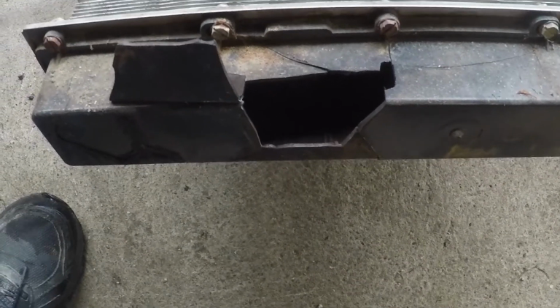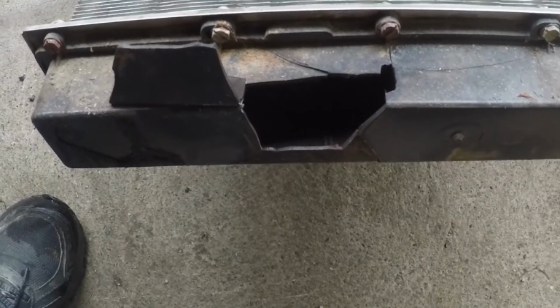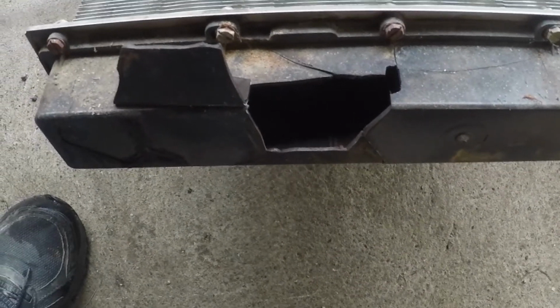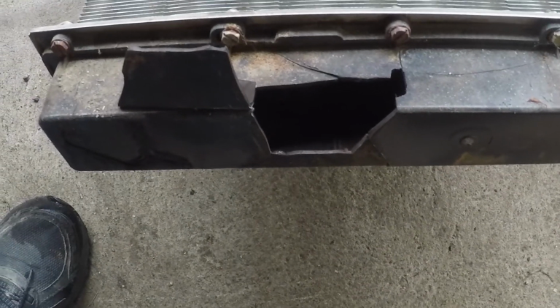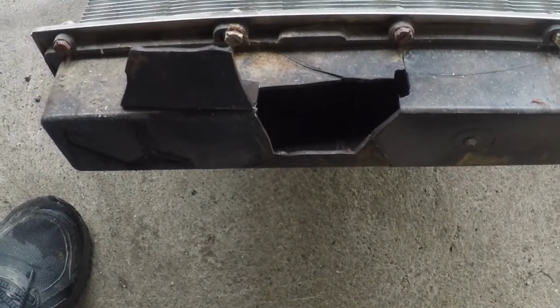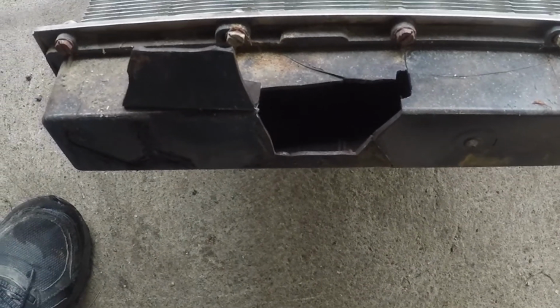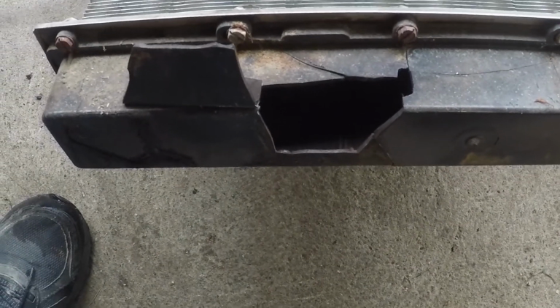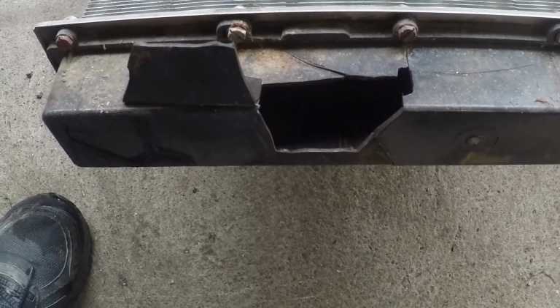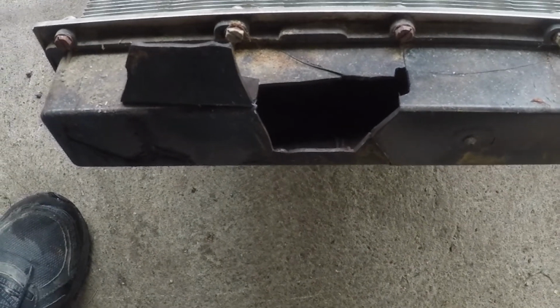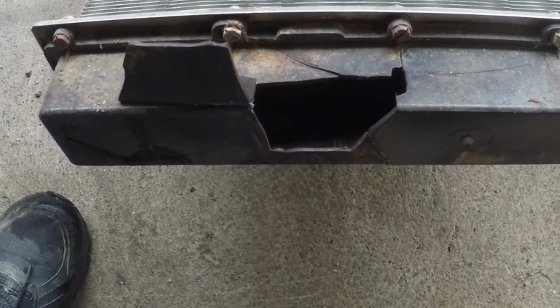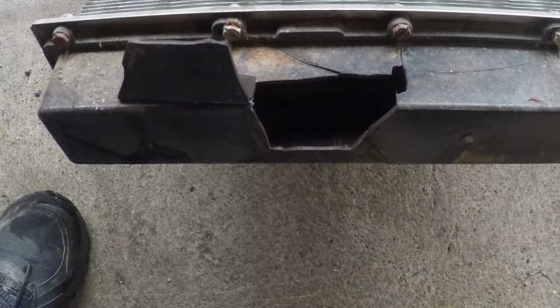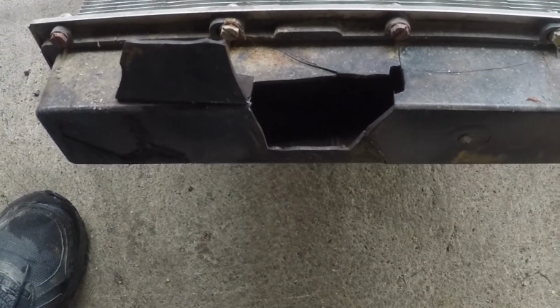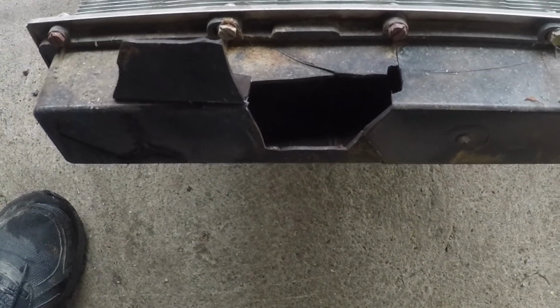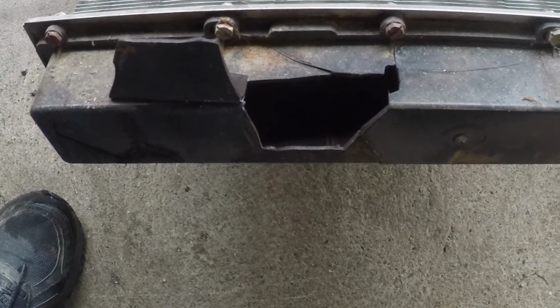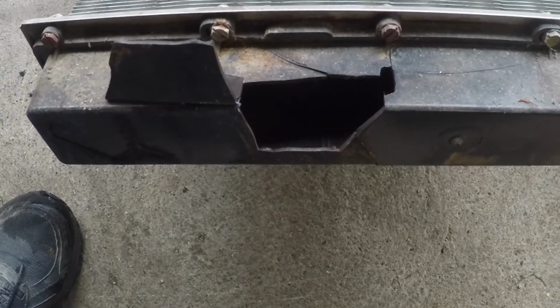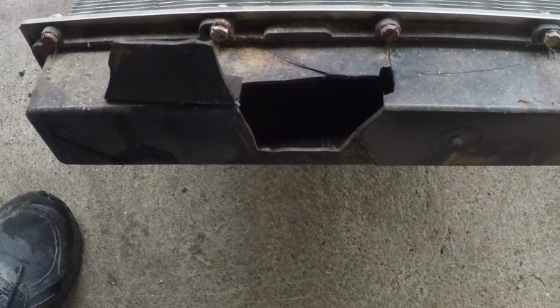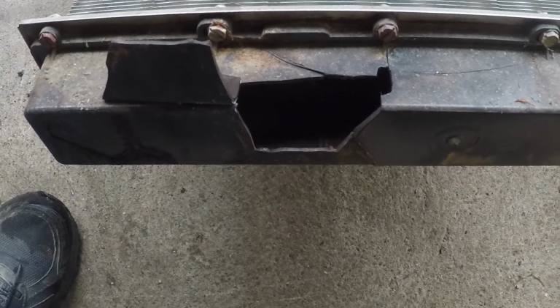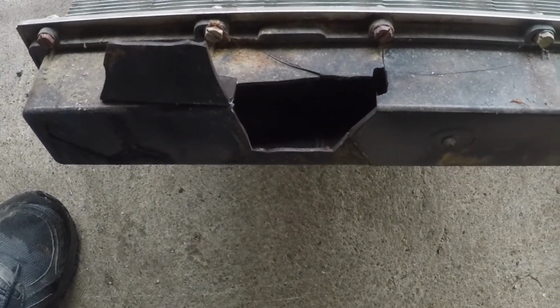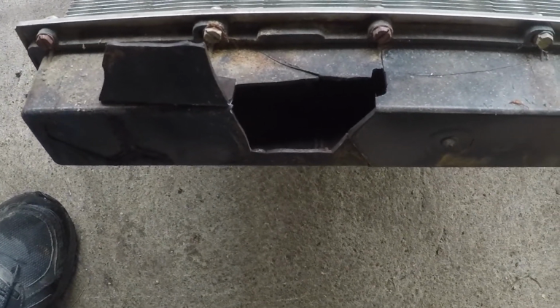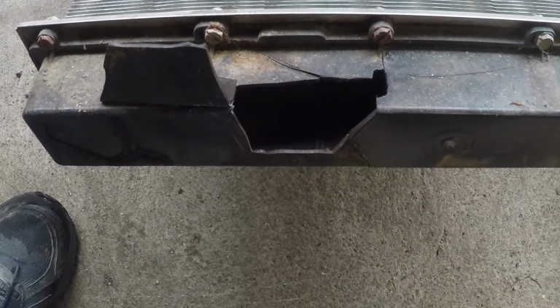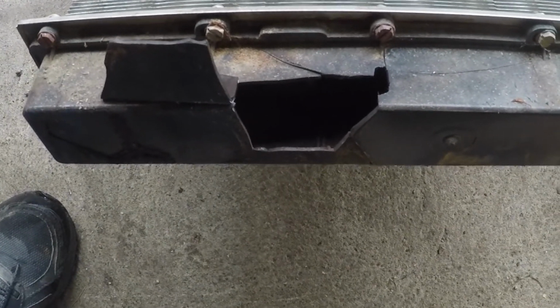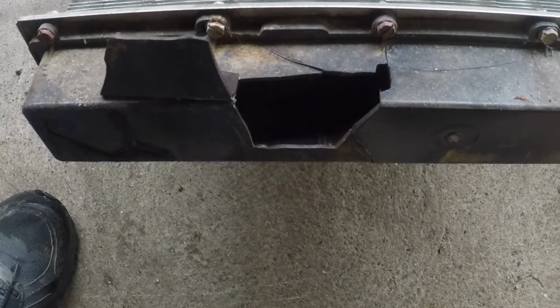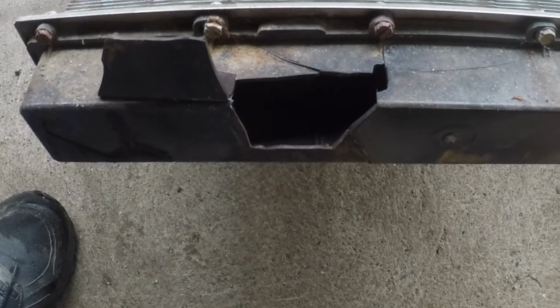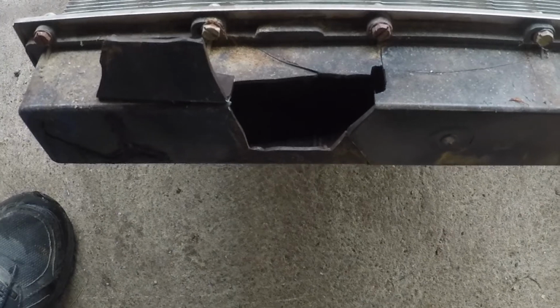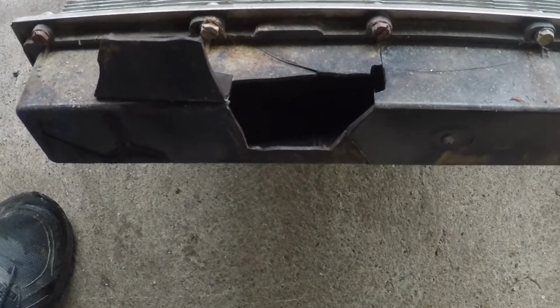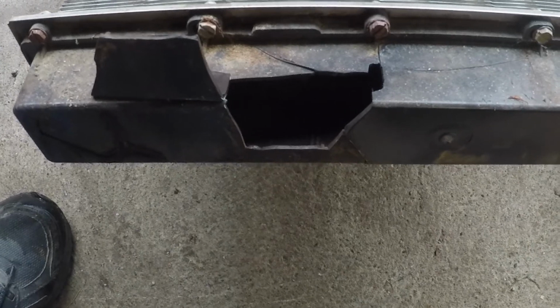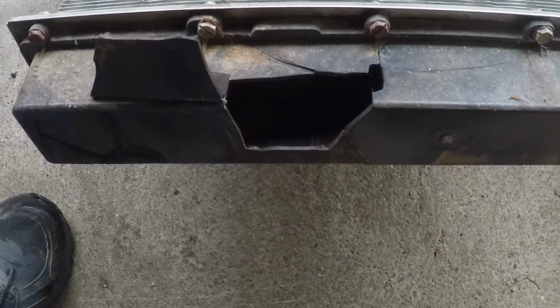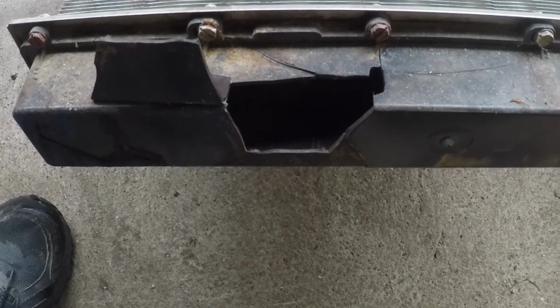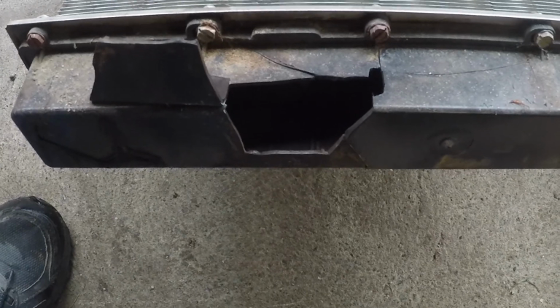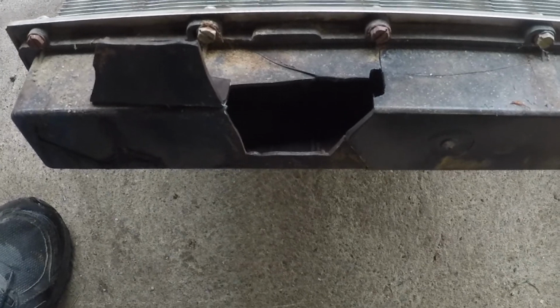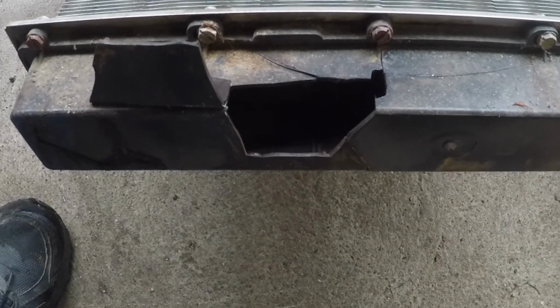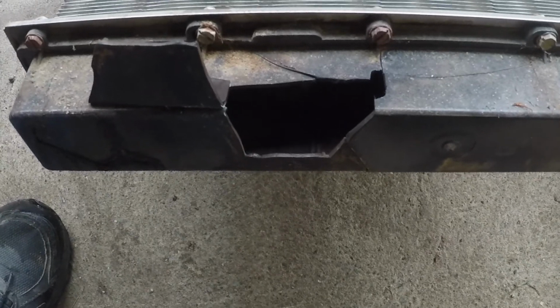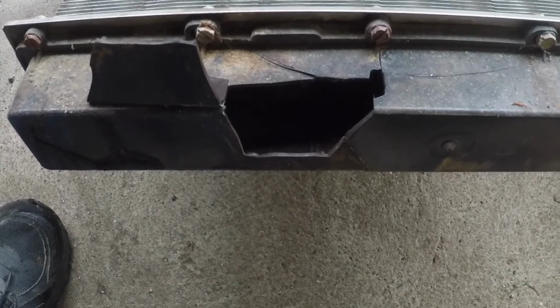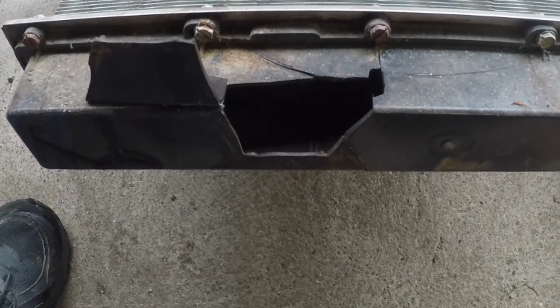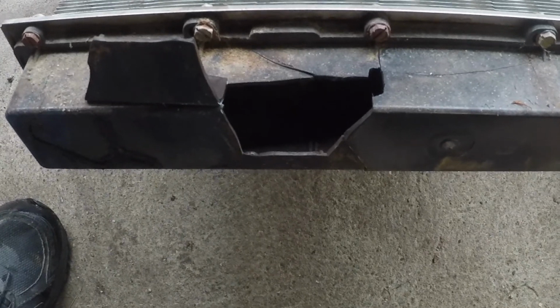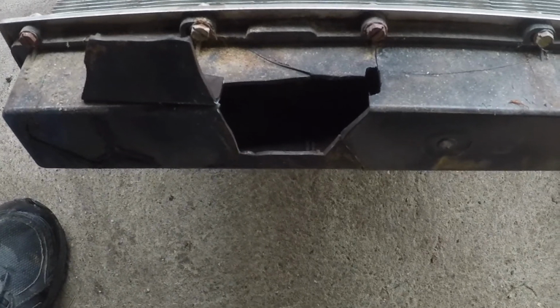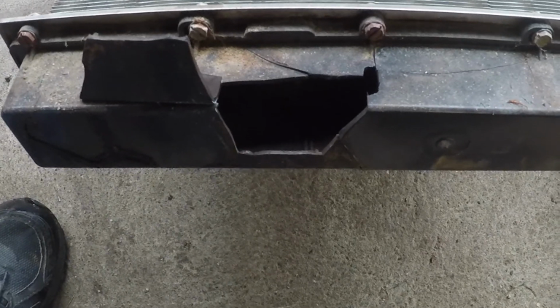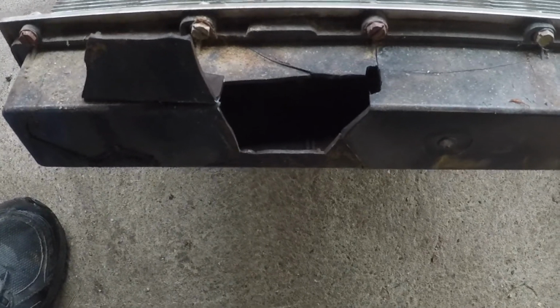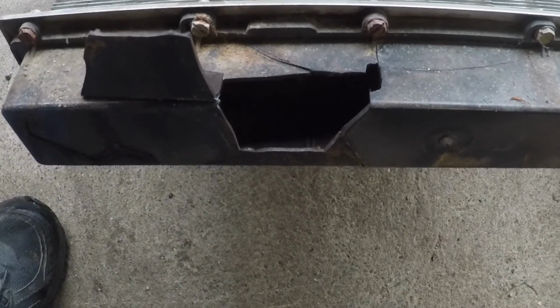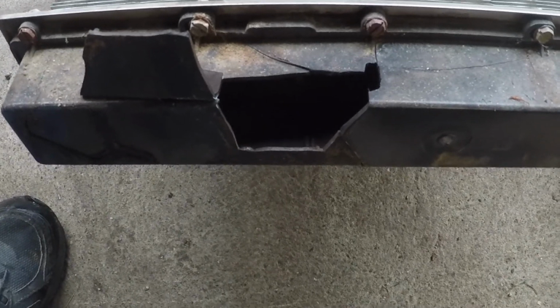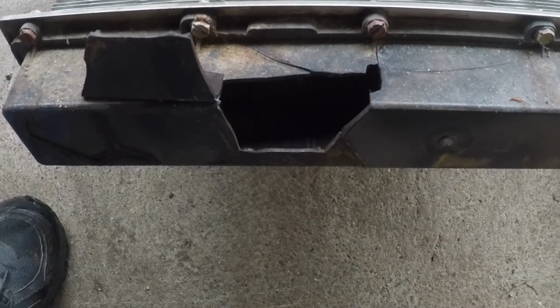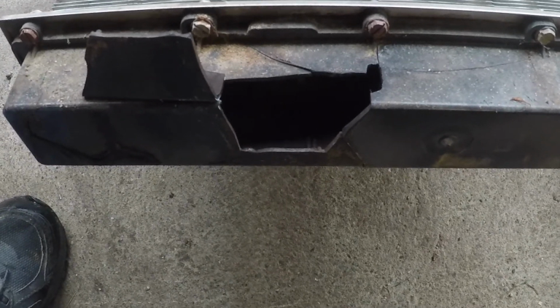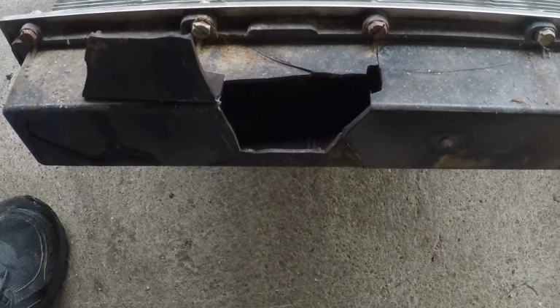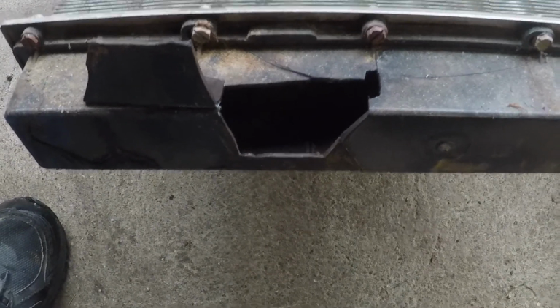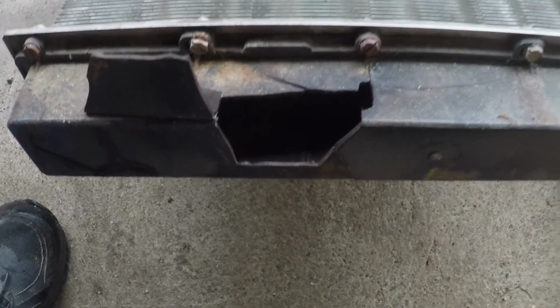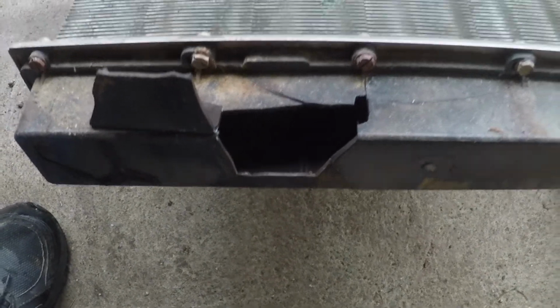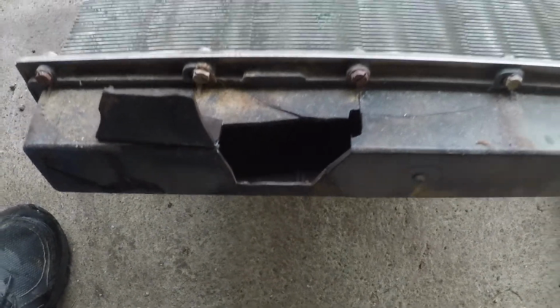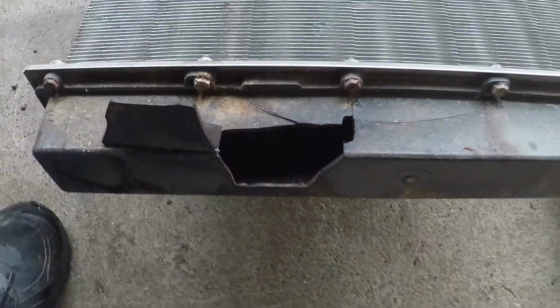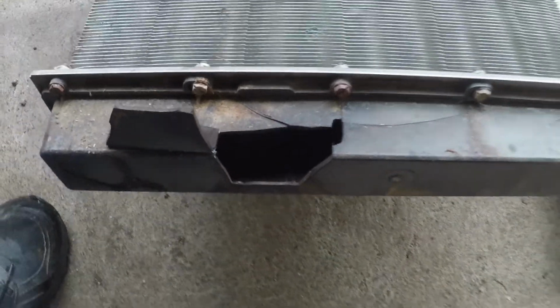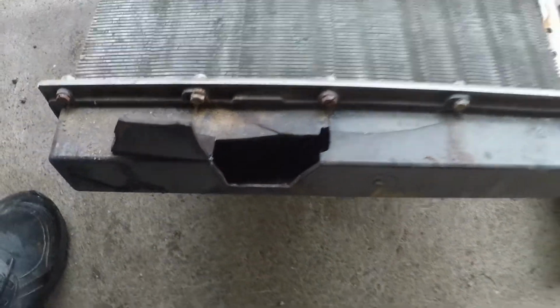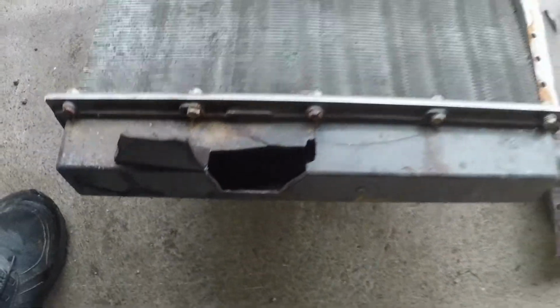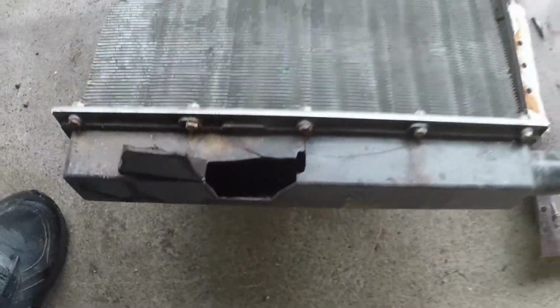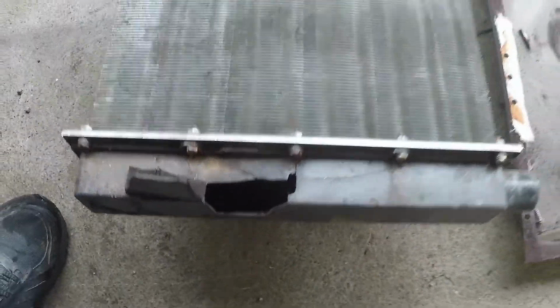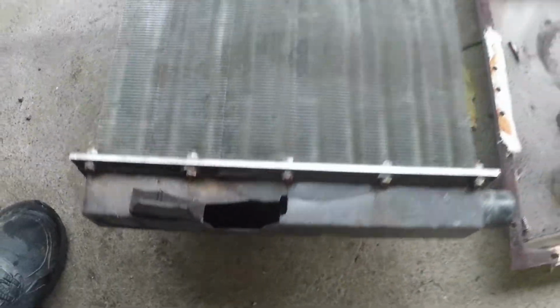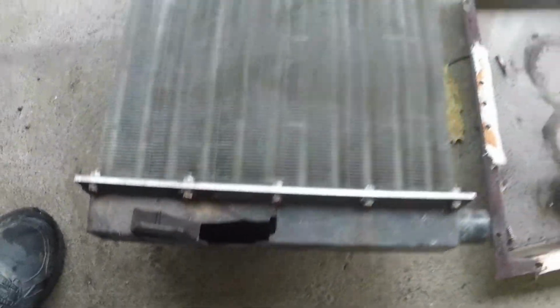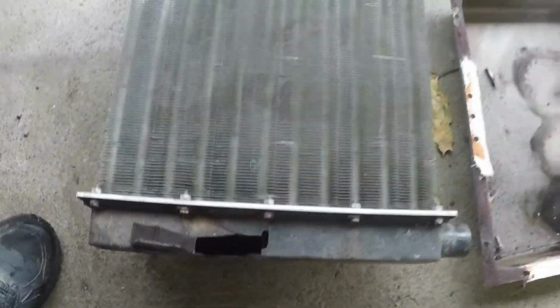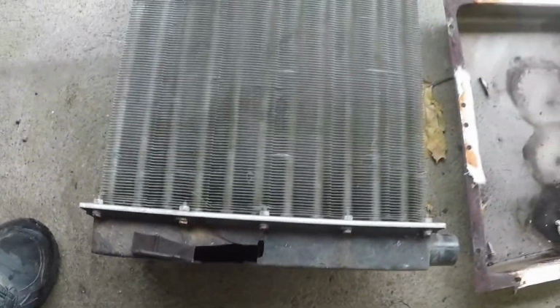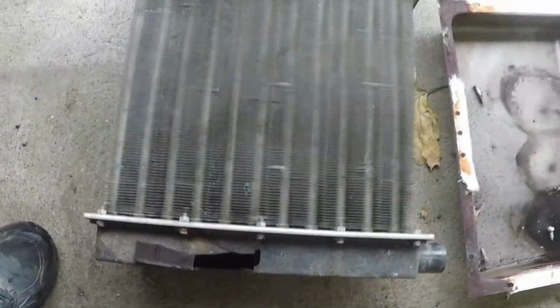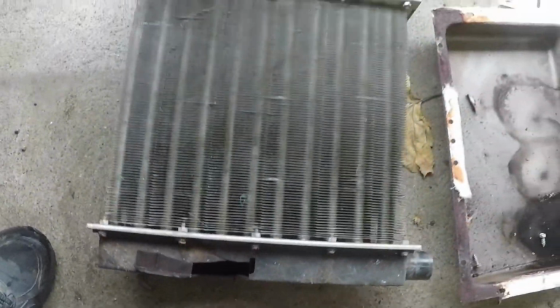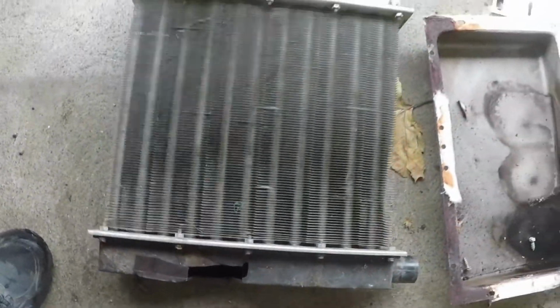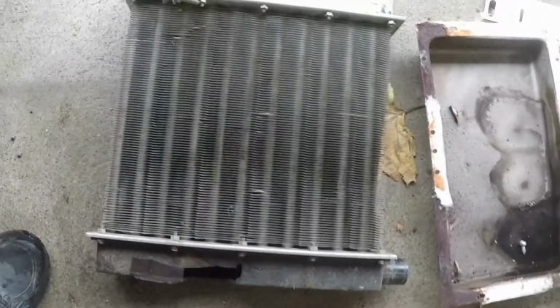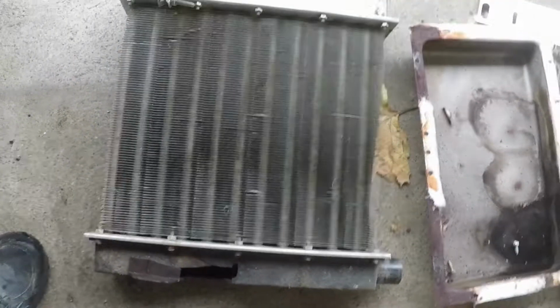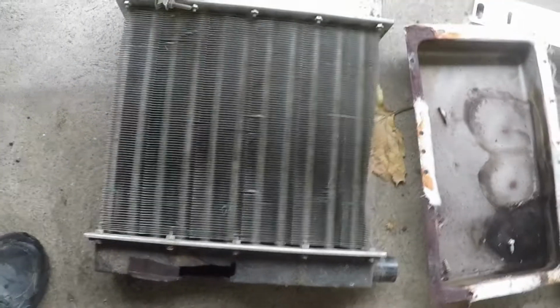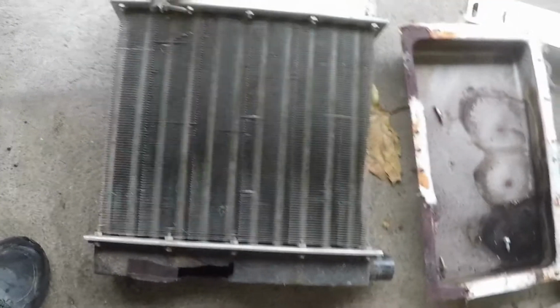I took that piece and clipped it up so you can see — the crack is pretty significant.